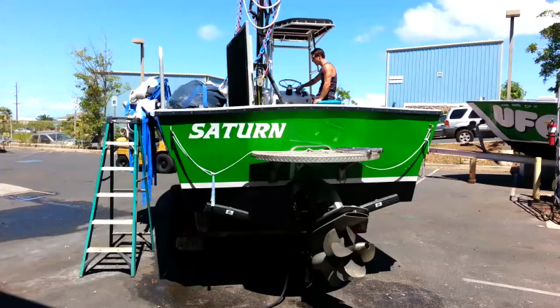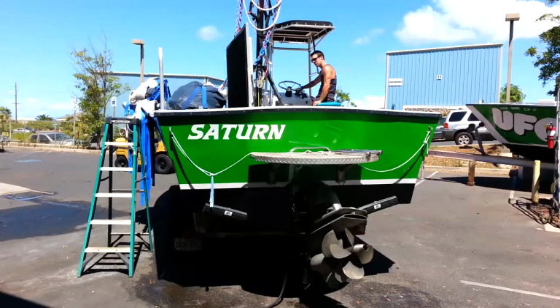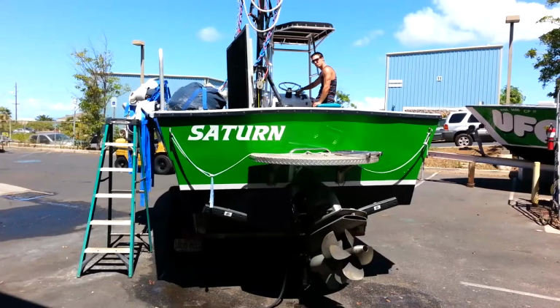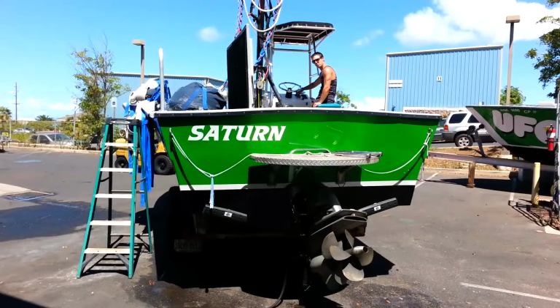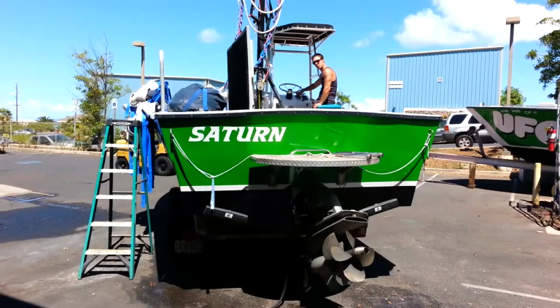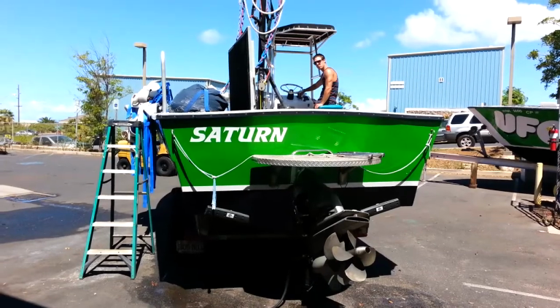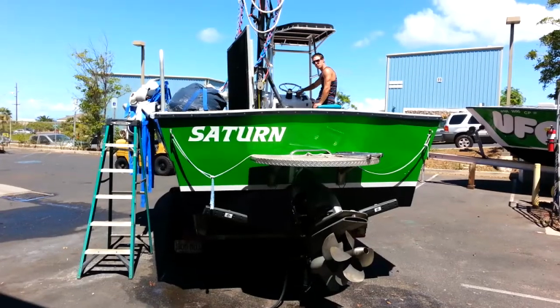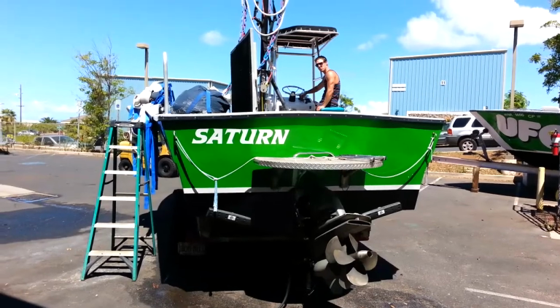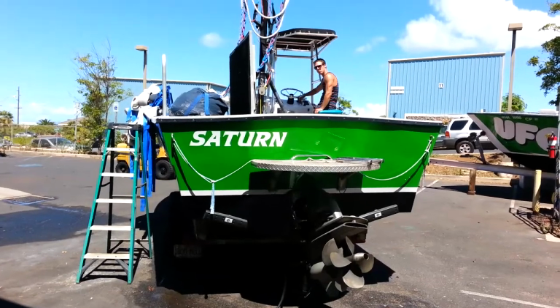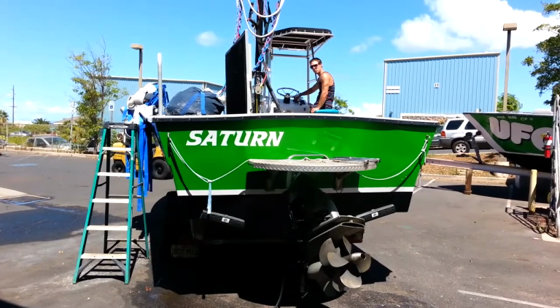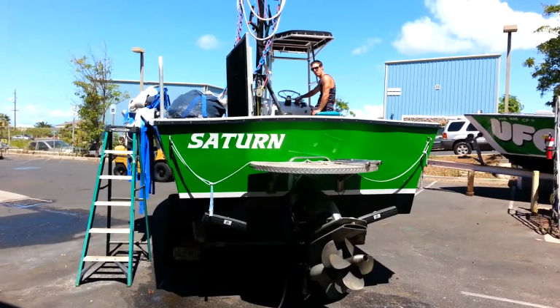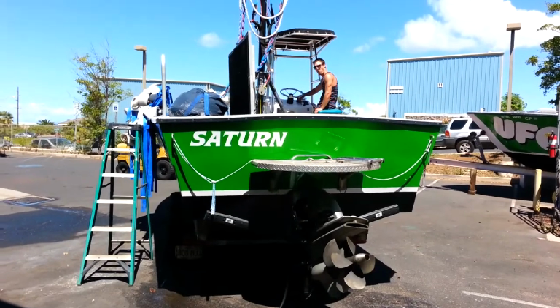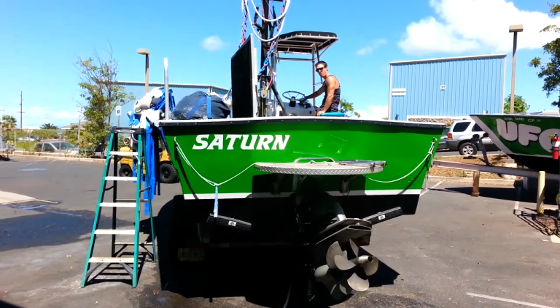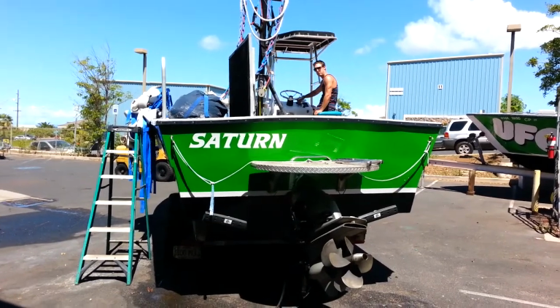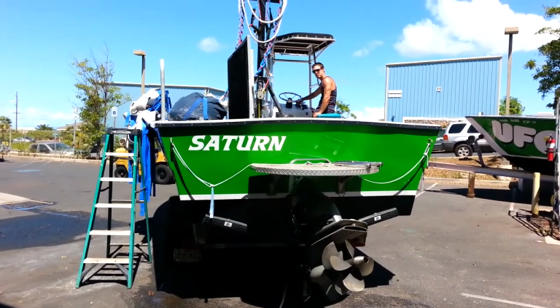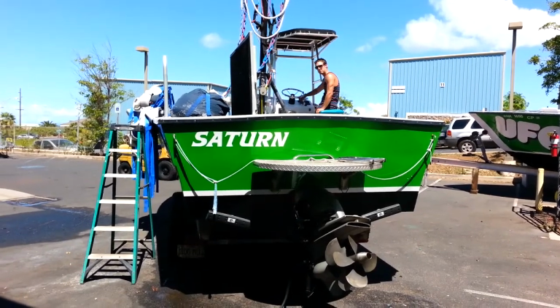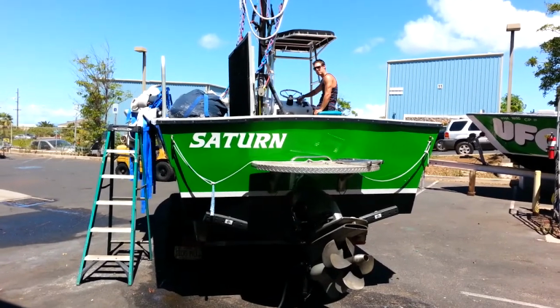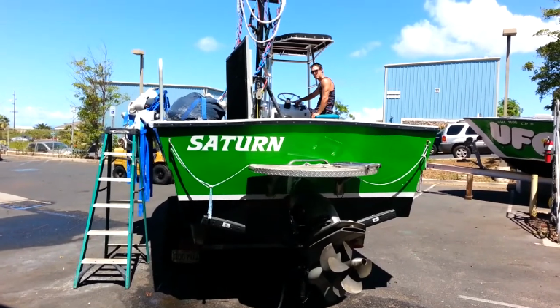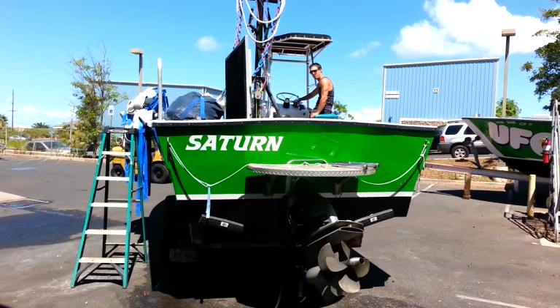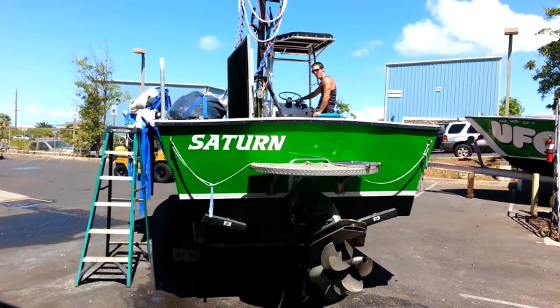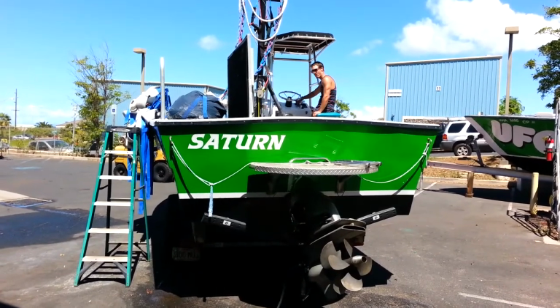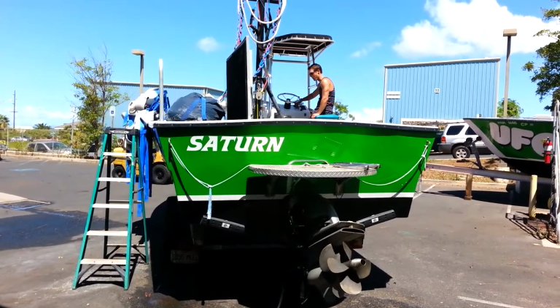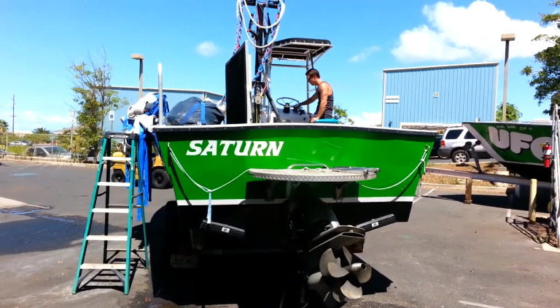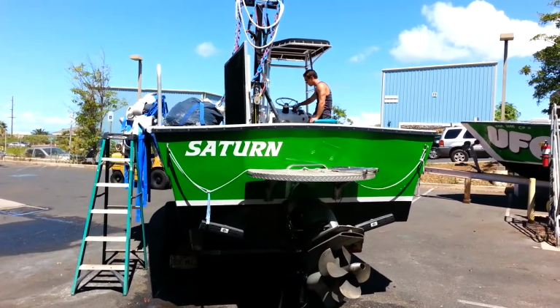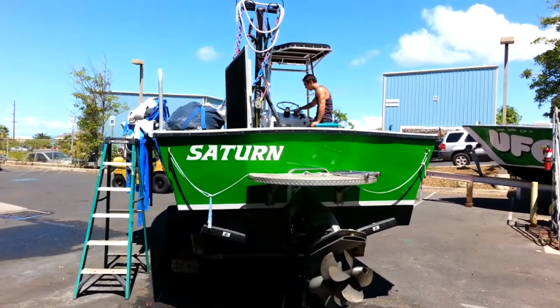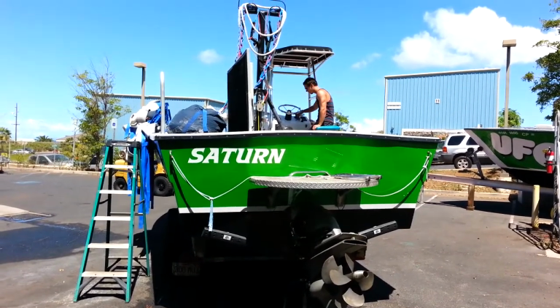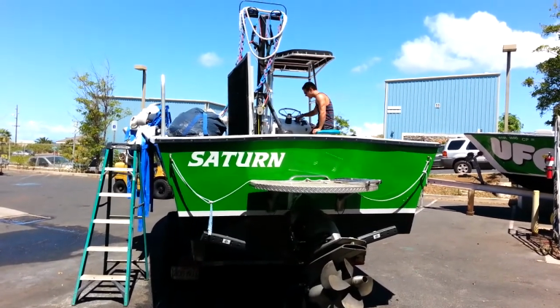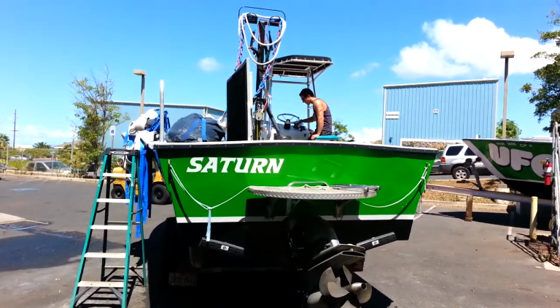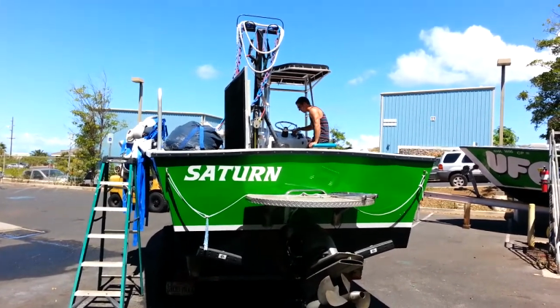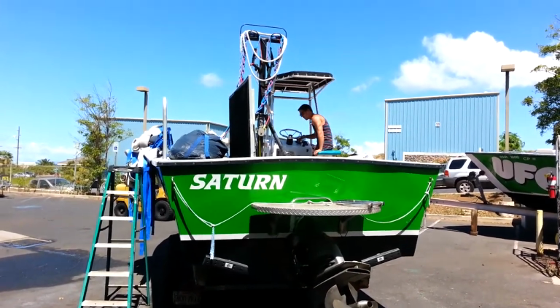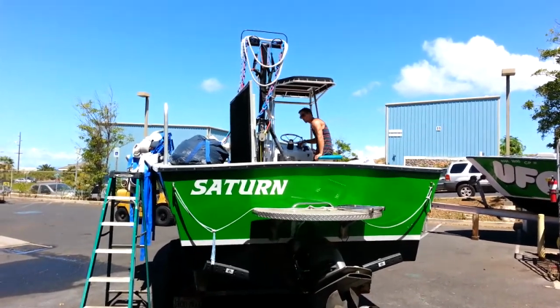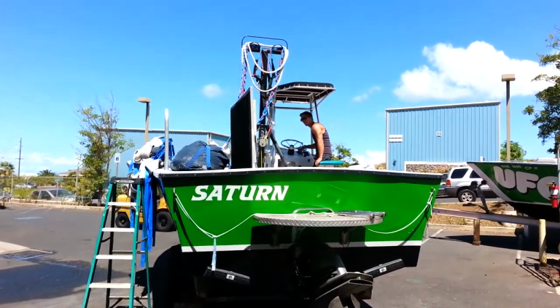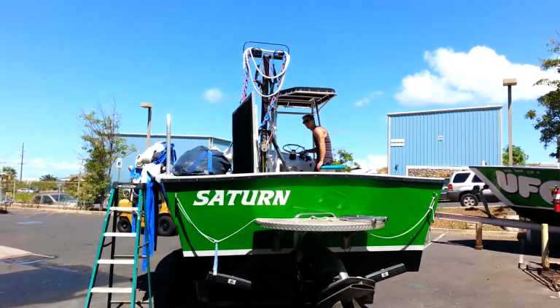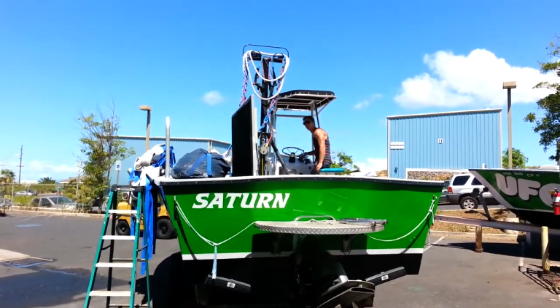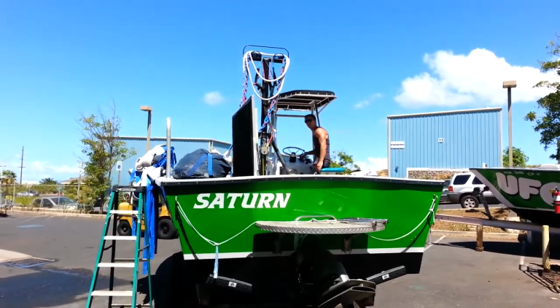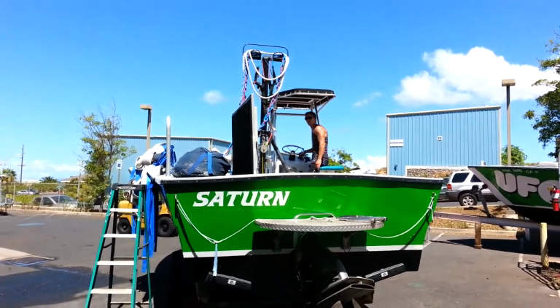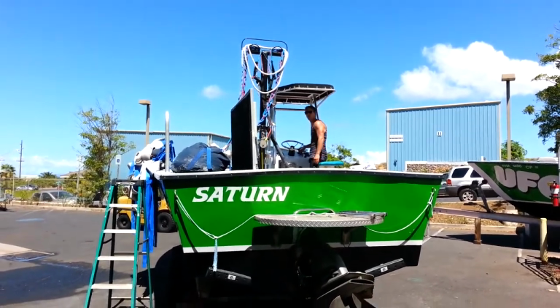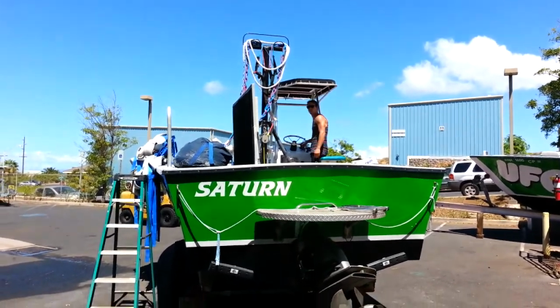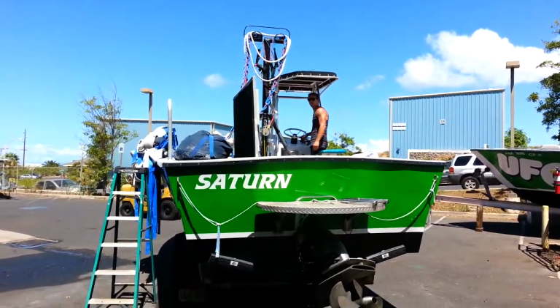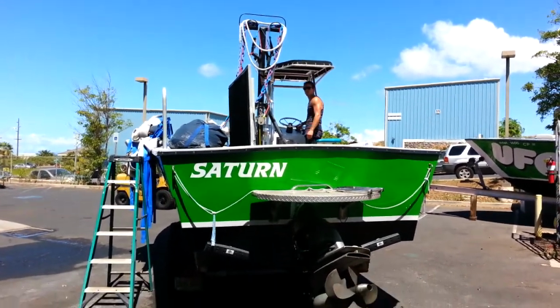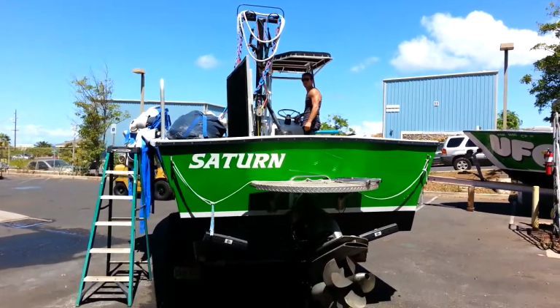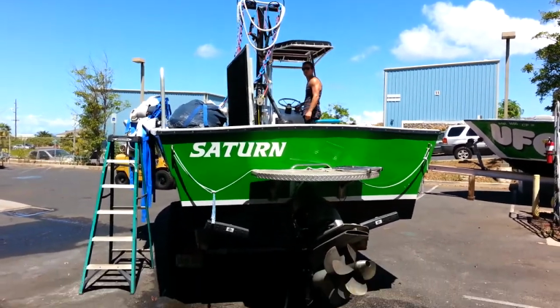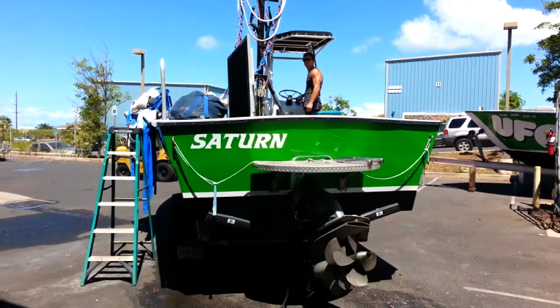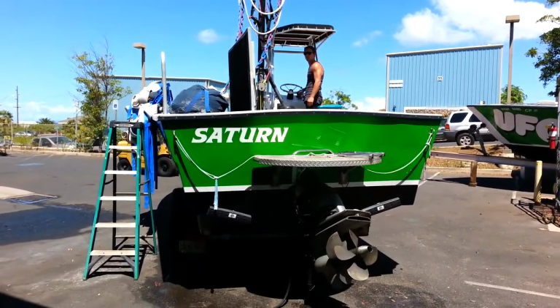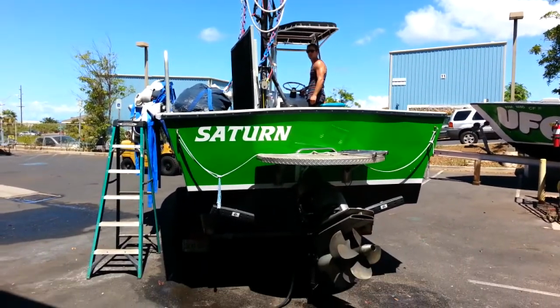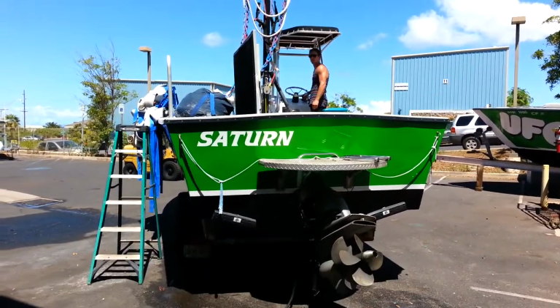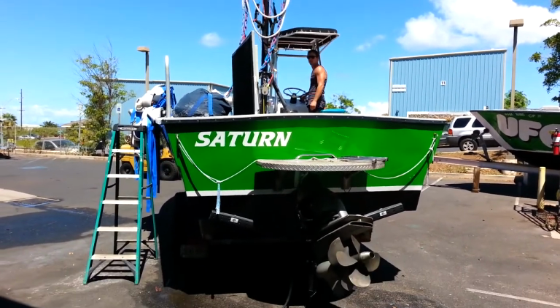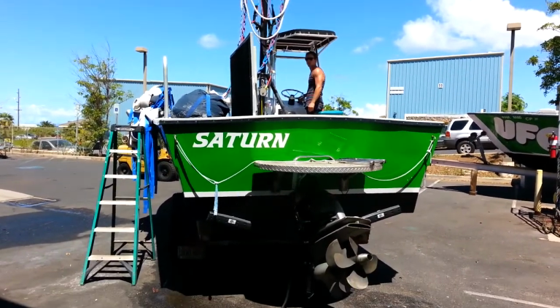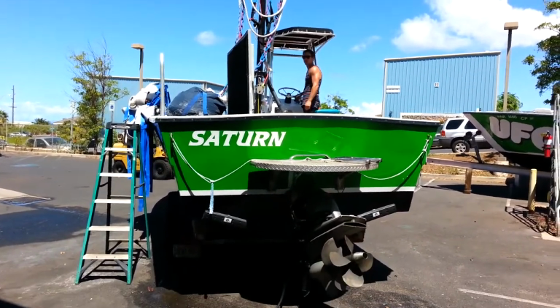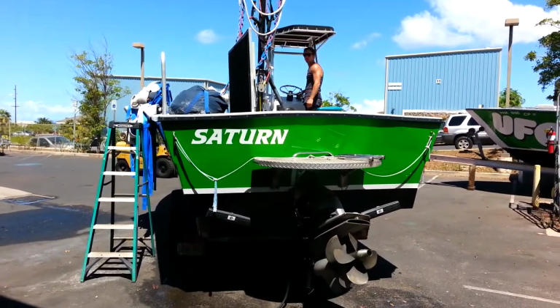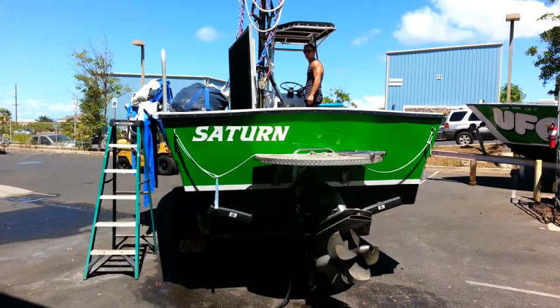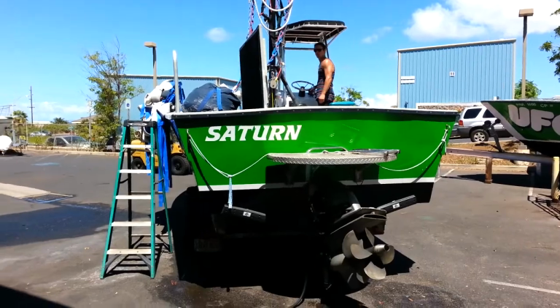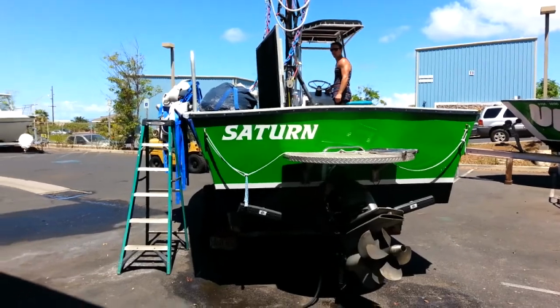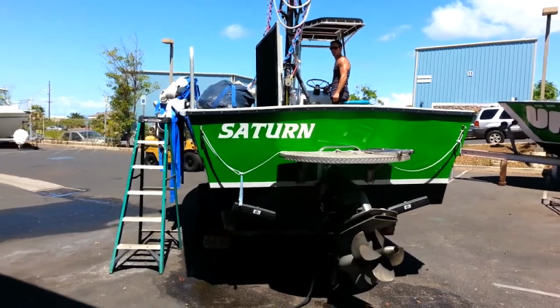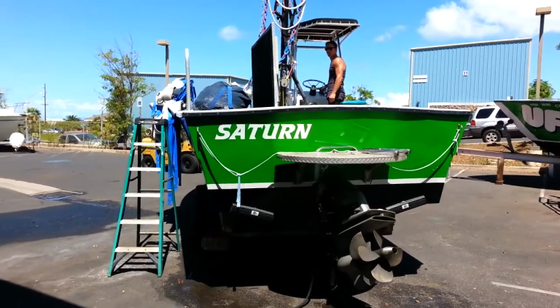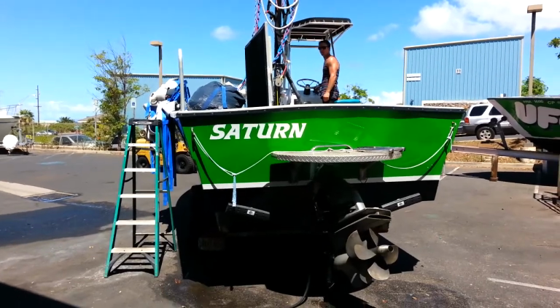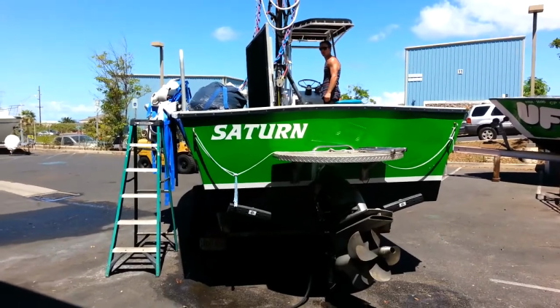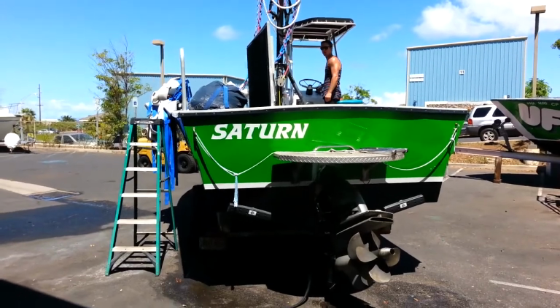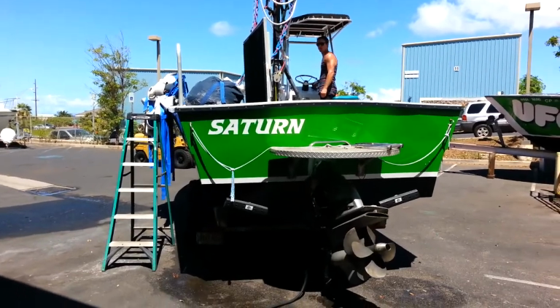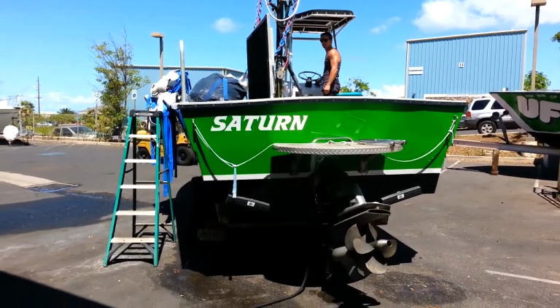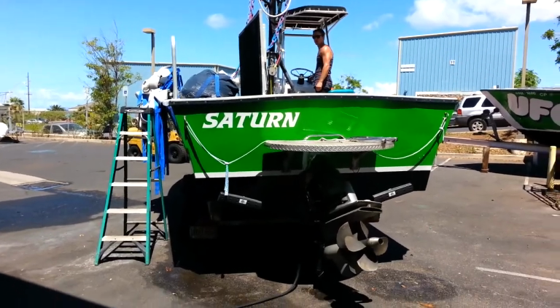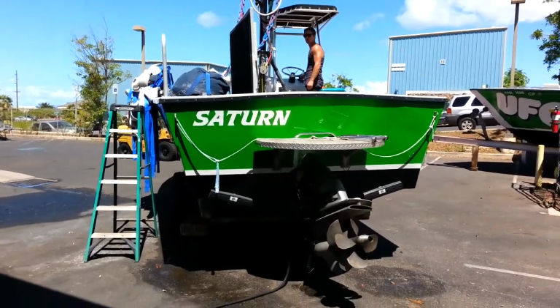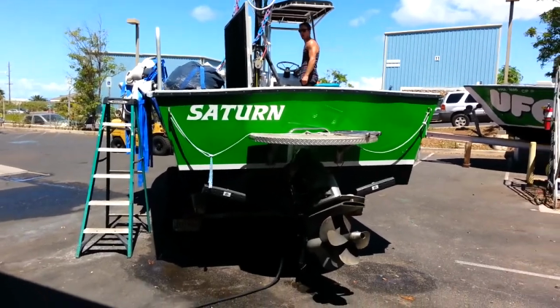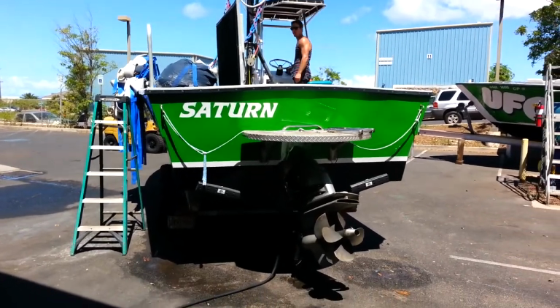All right, here we are, video number one of Saturn. Go ahead, Peyton, bring the drive down.